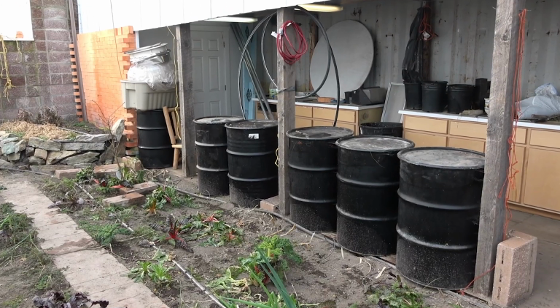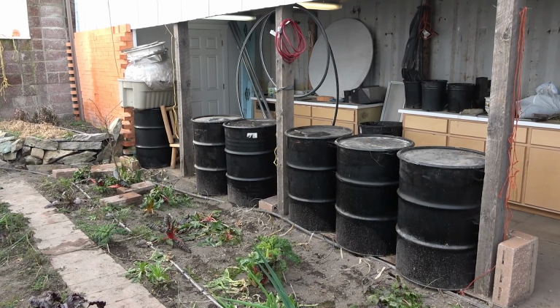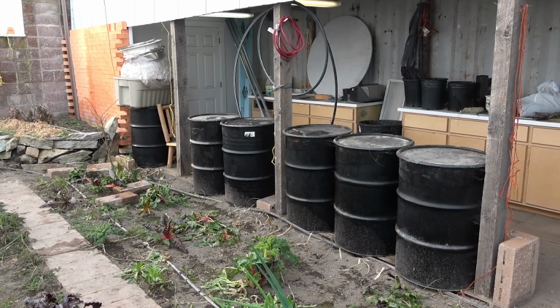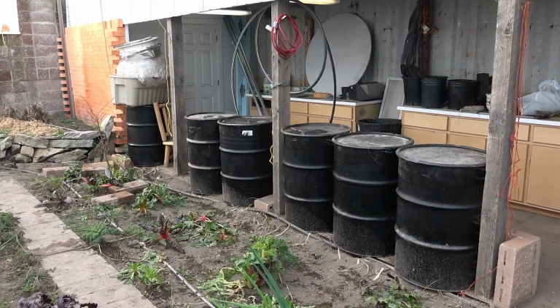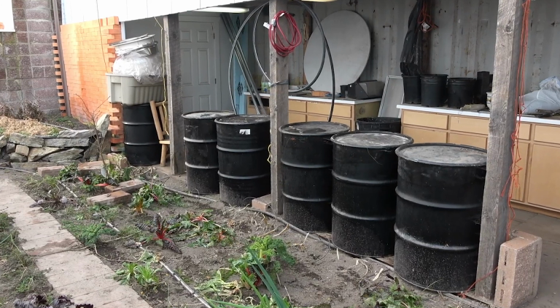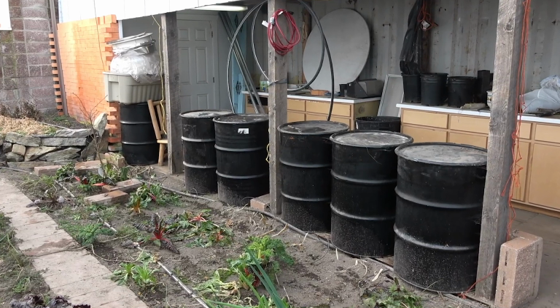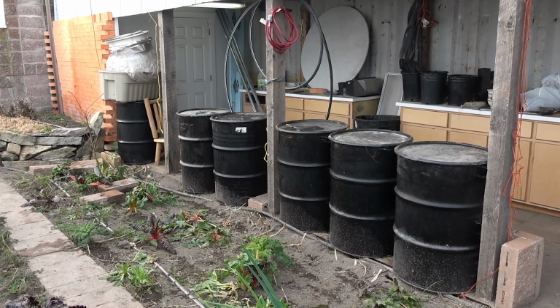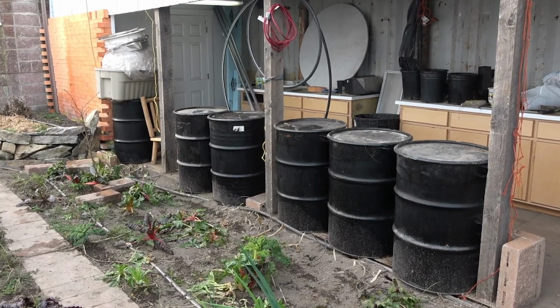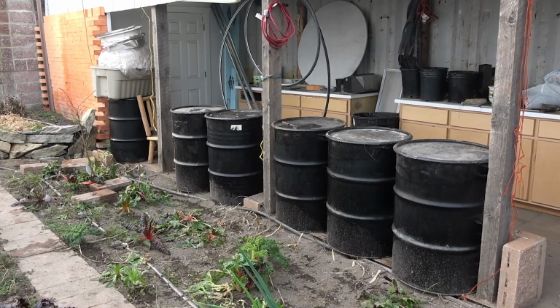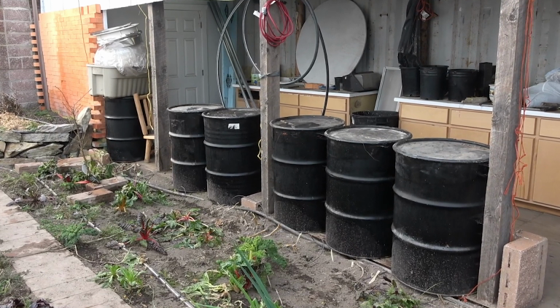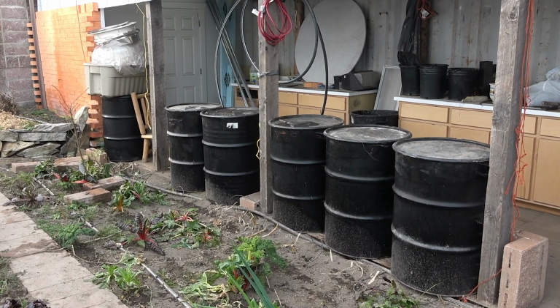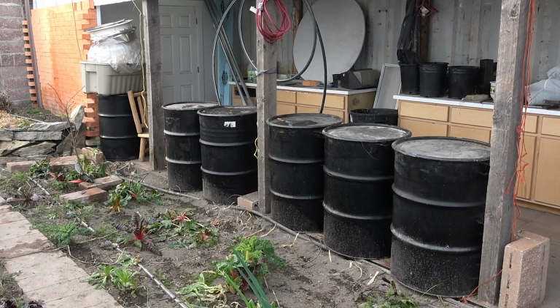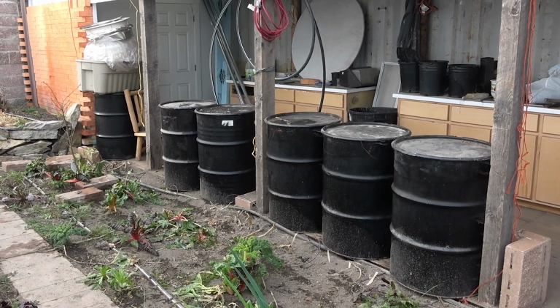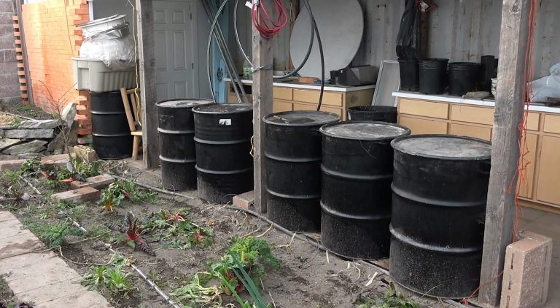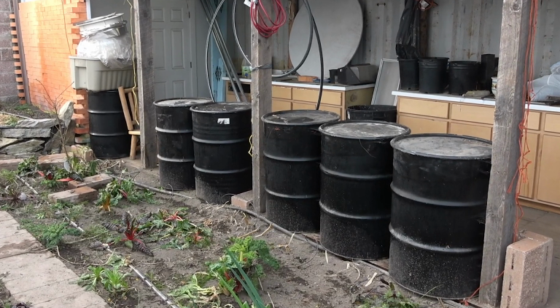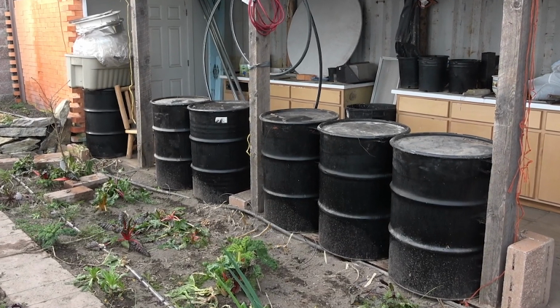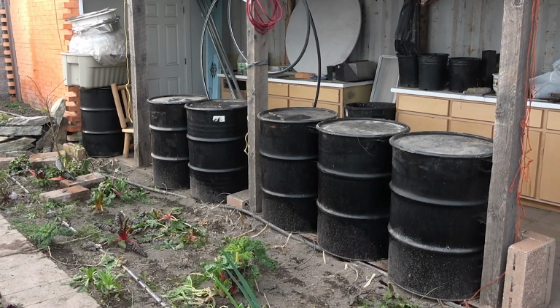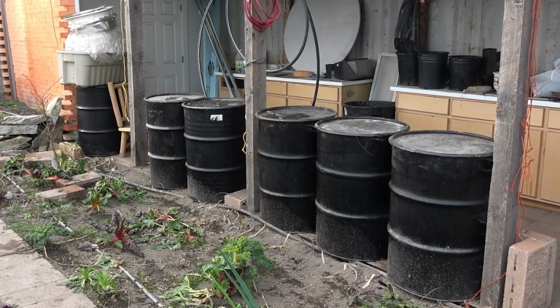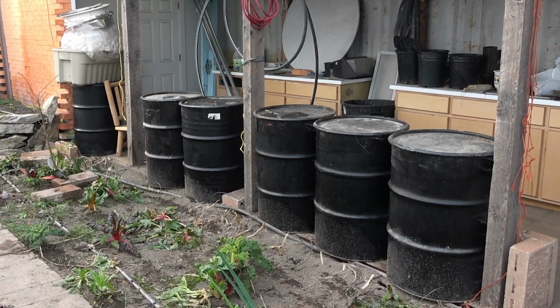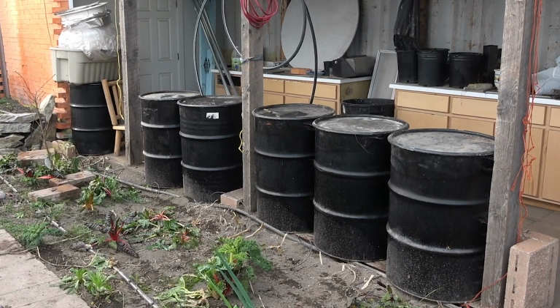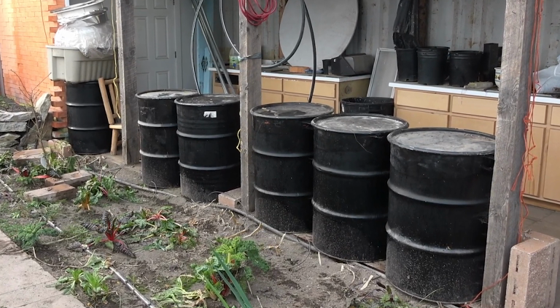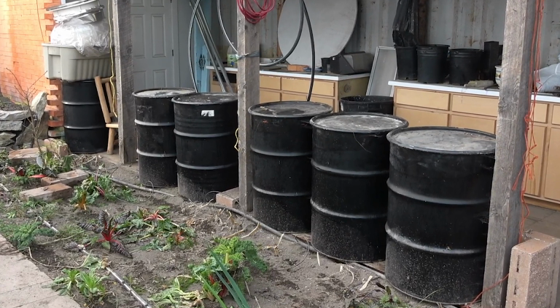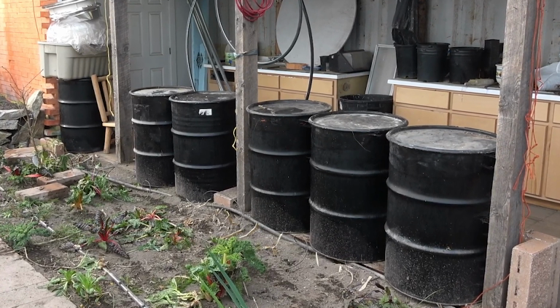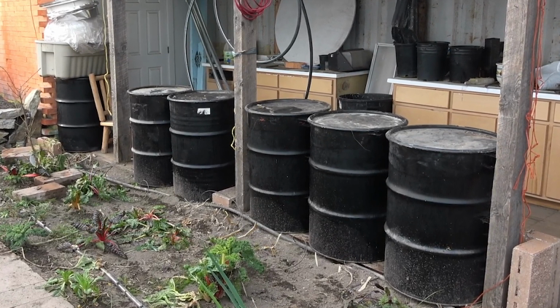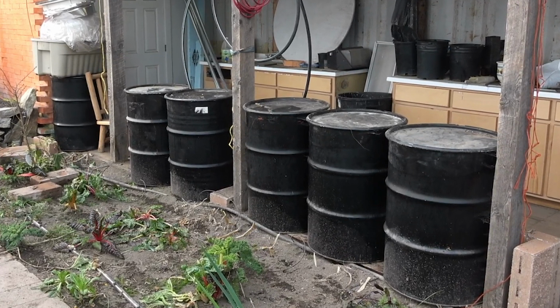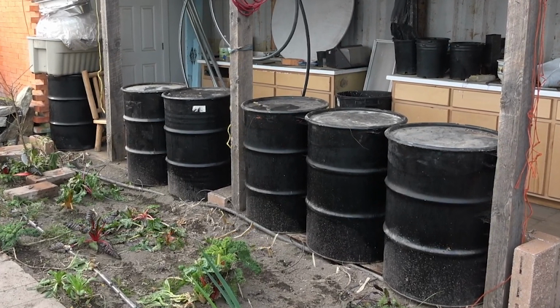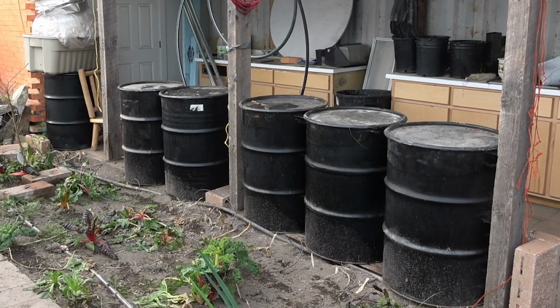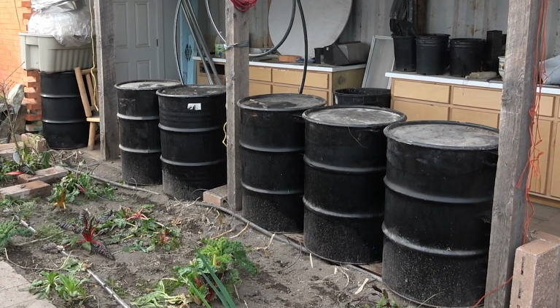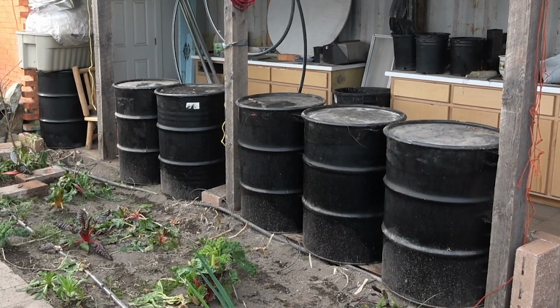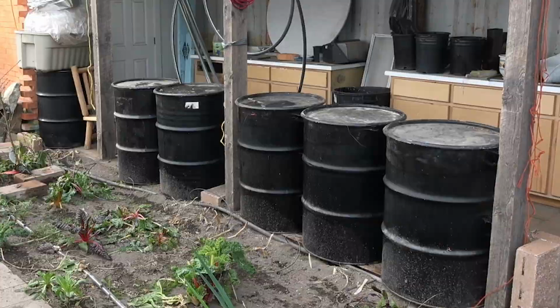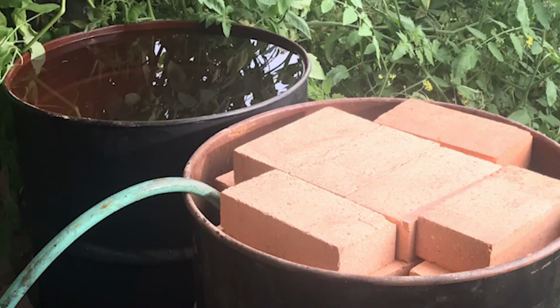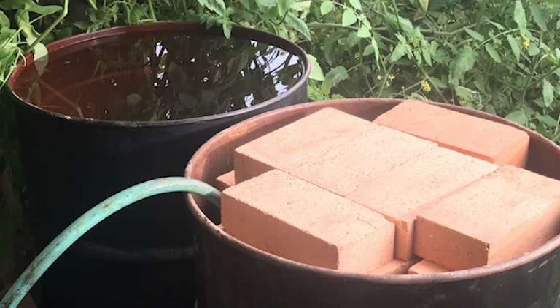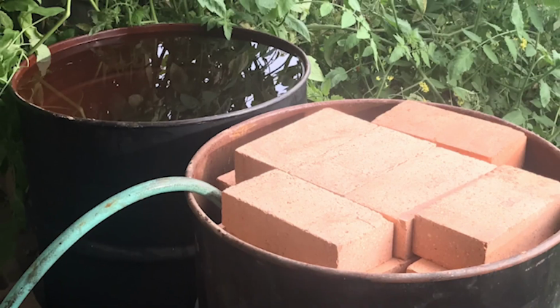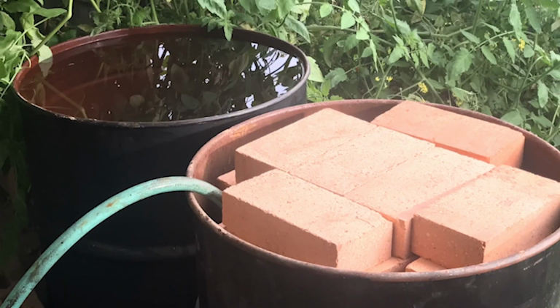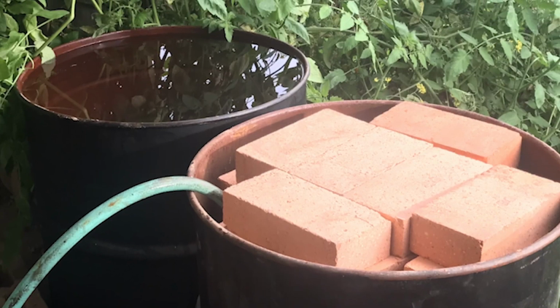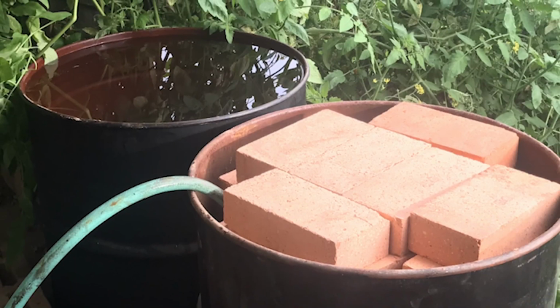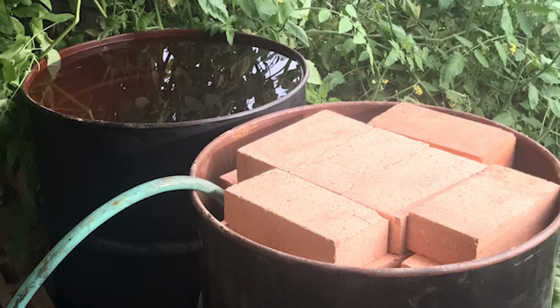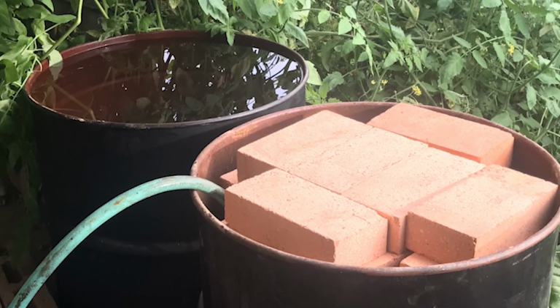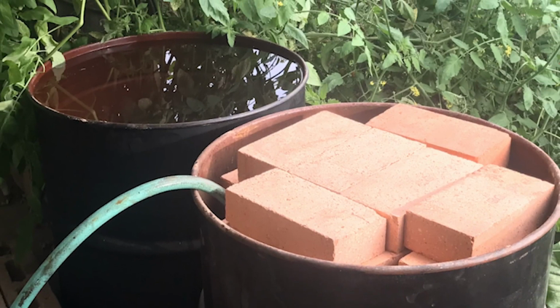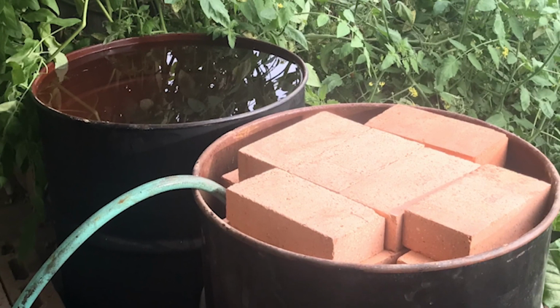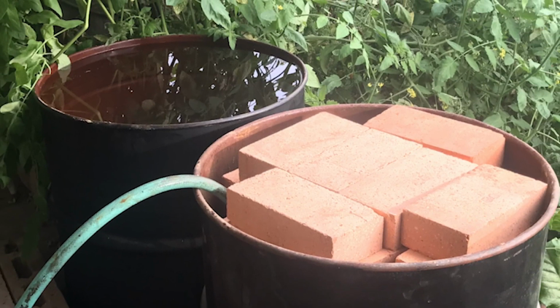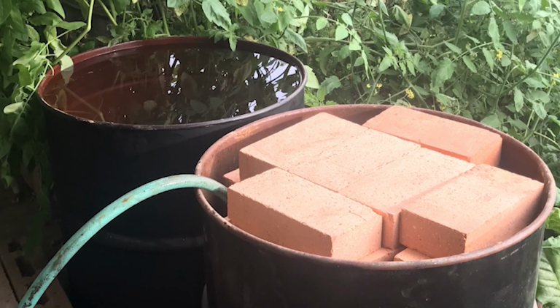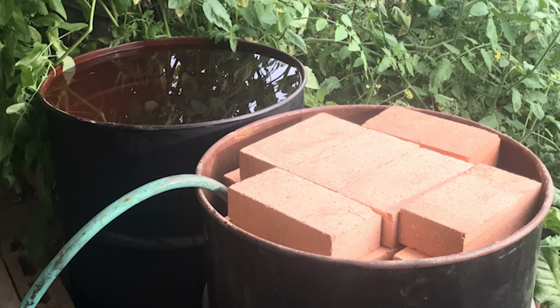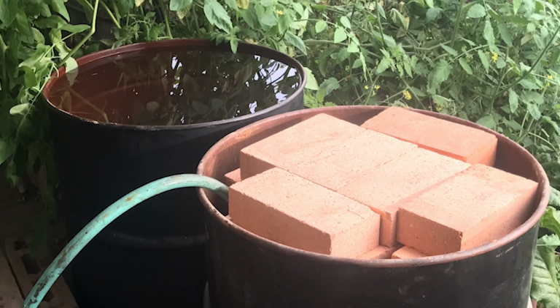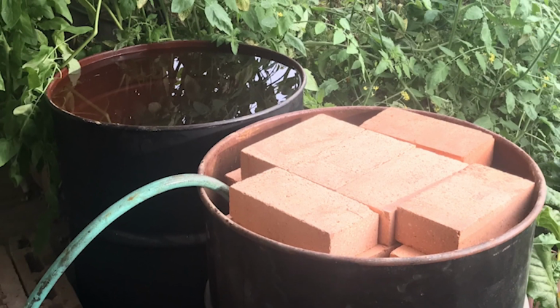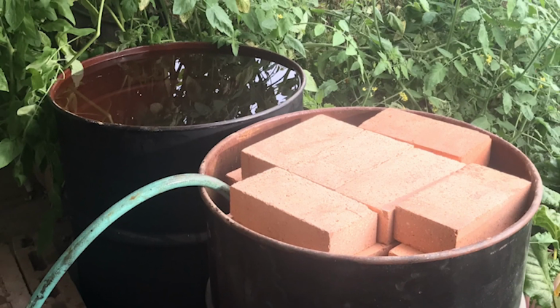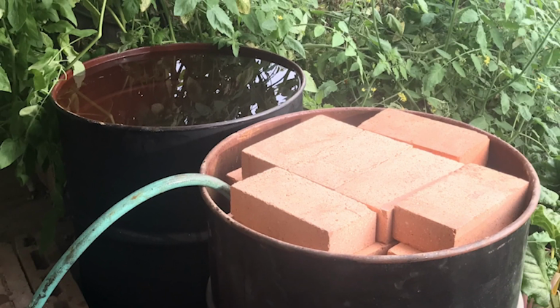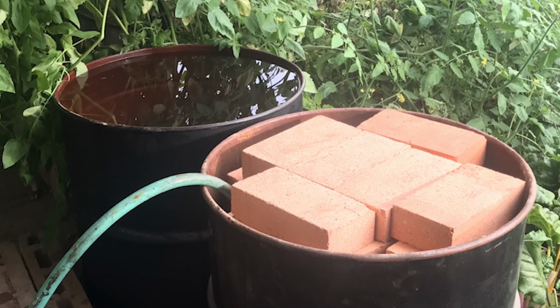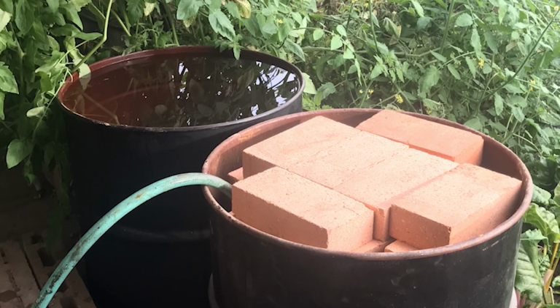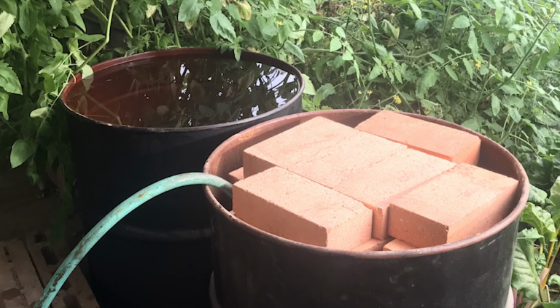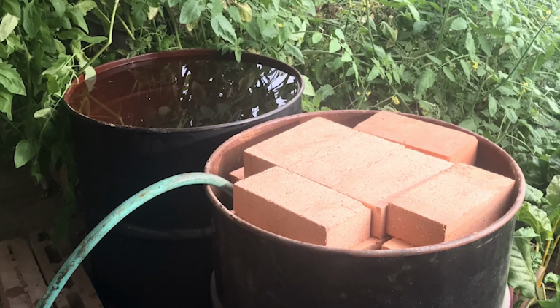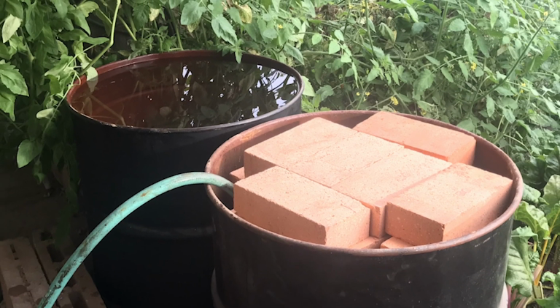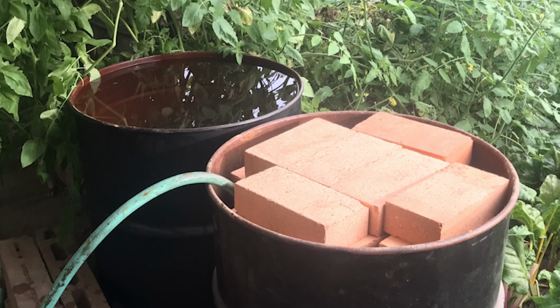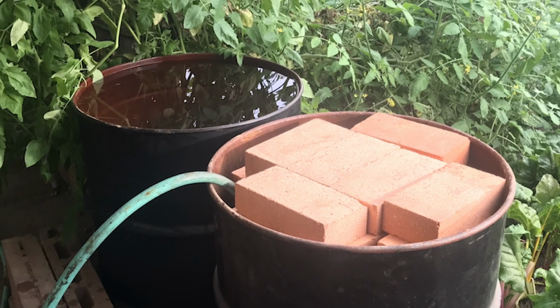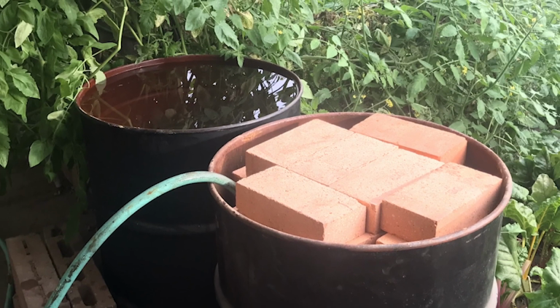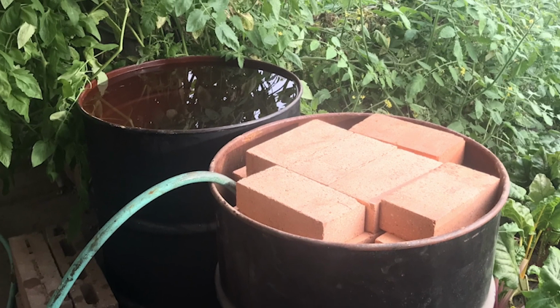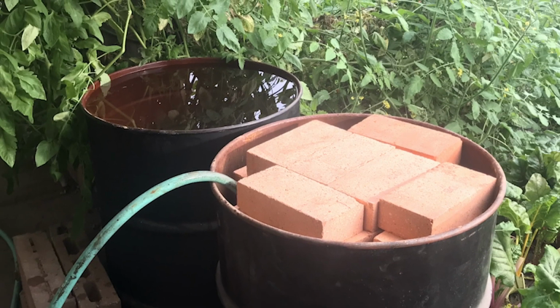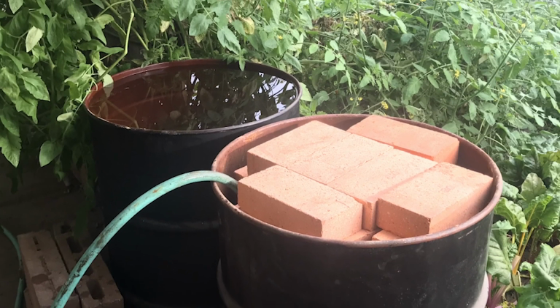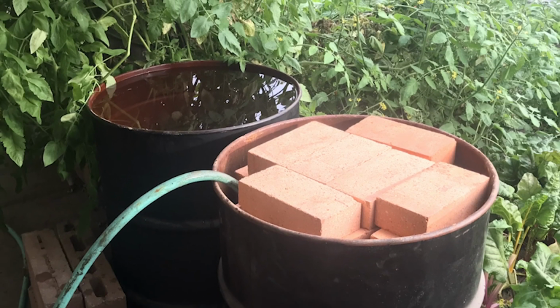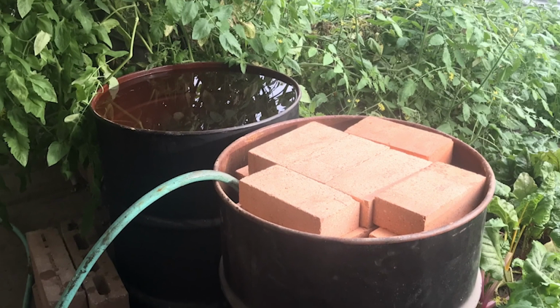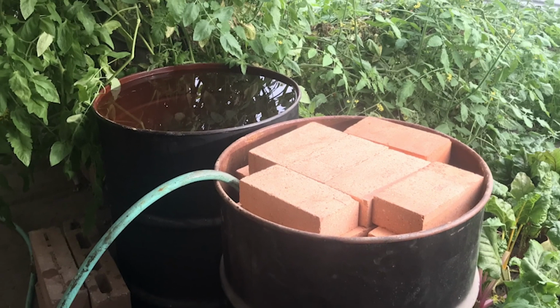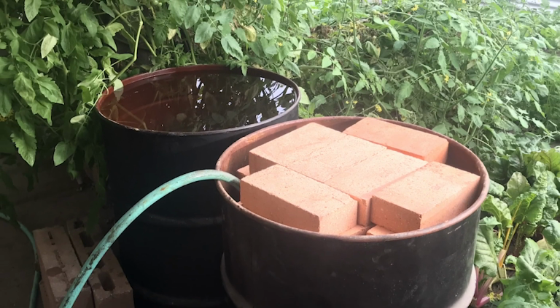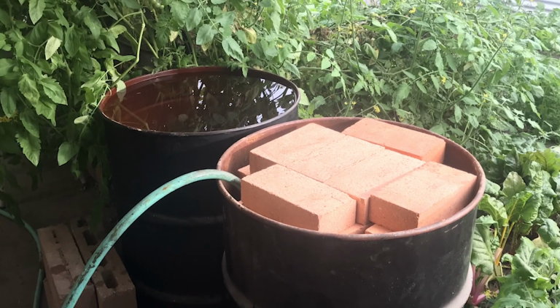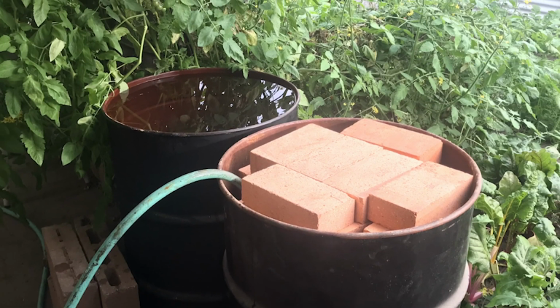One of the most helpful things we added this year were these barrels of water. They've proven to work really well as a heat sink.